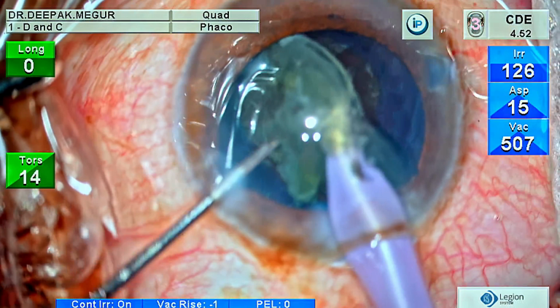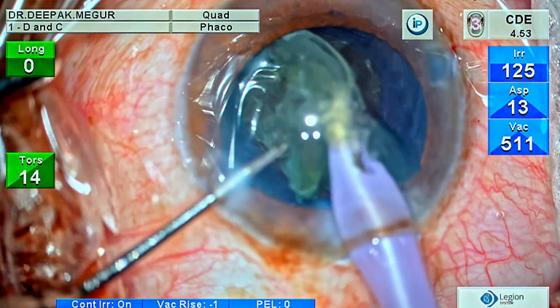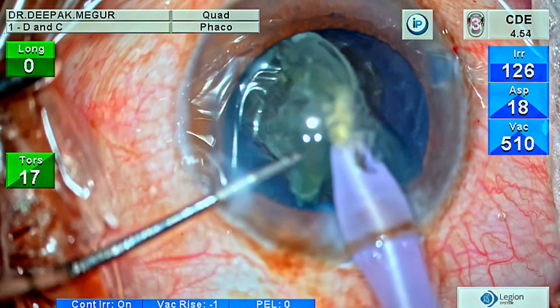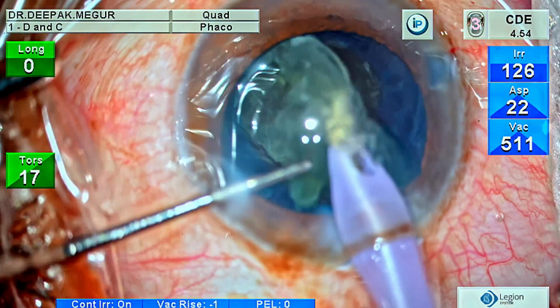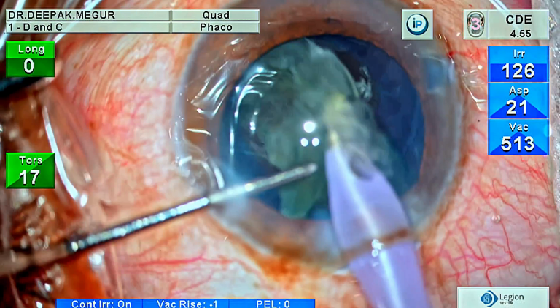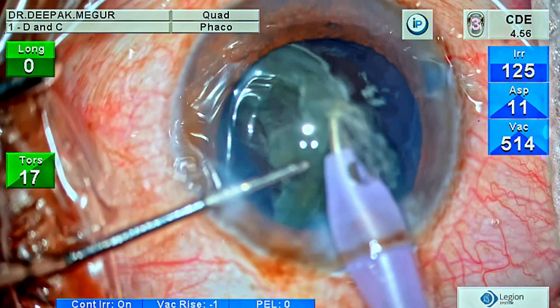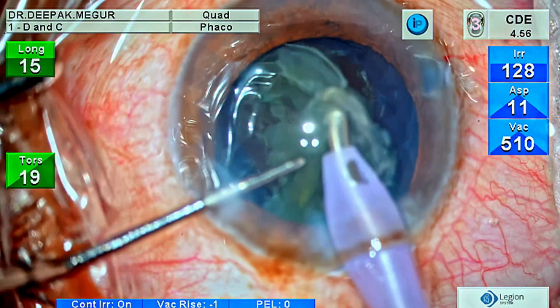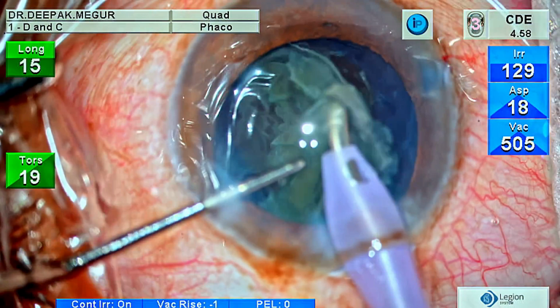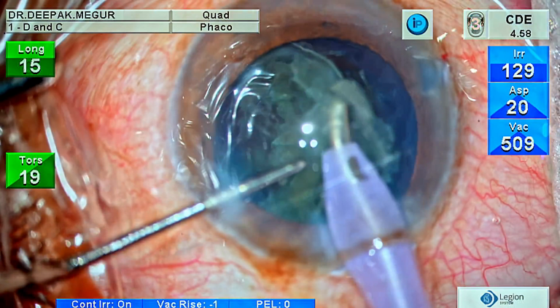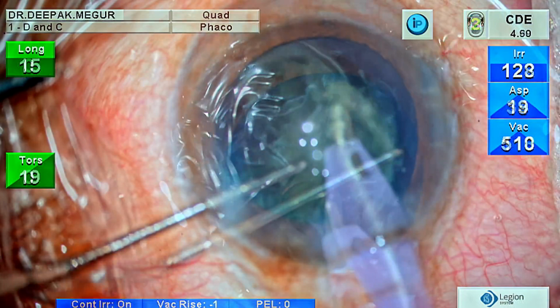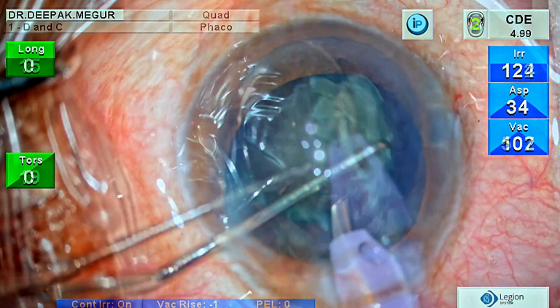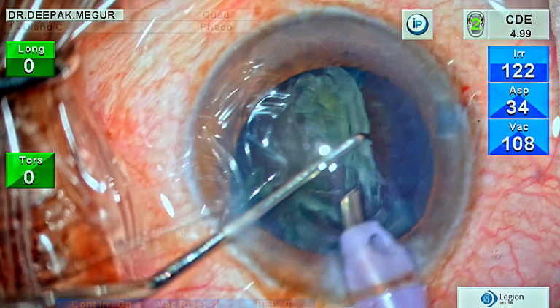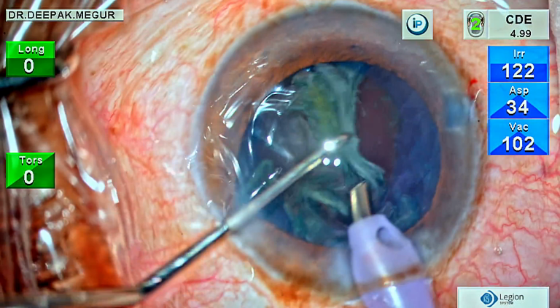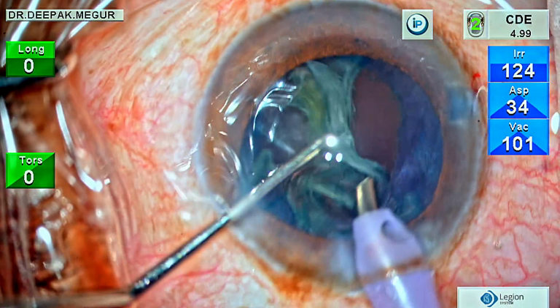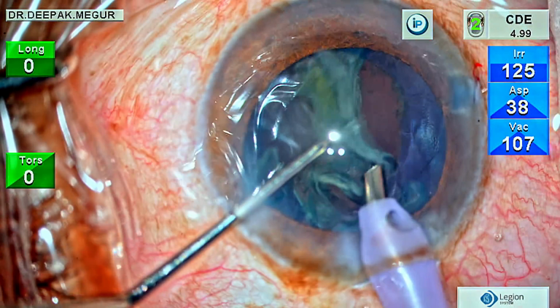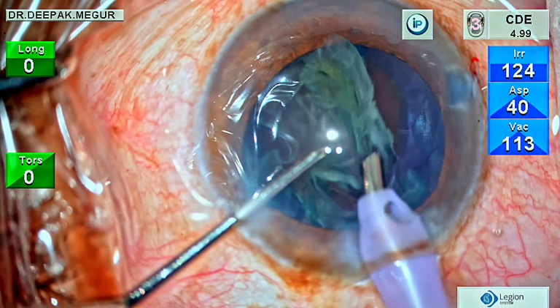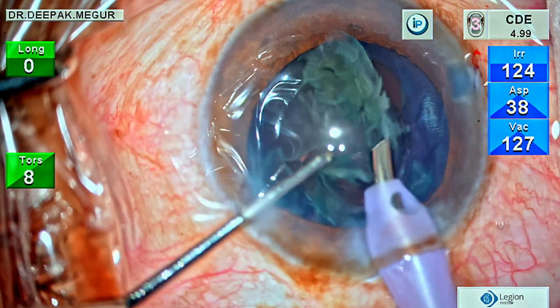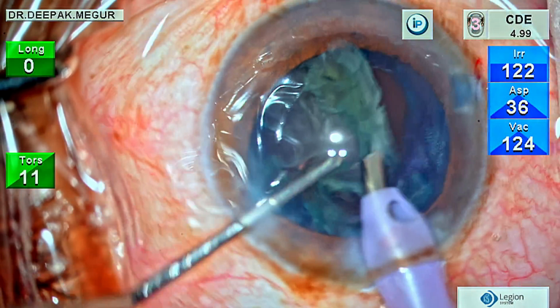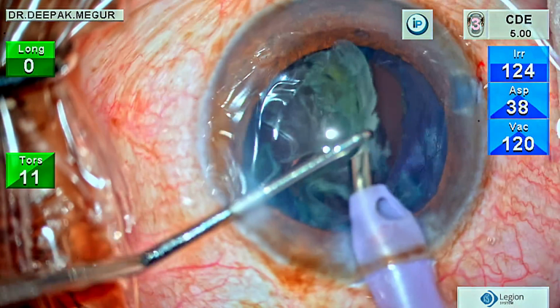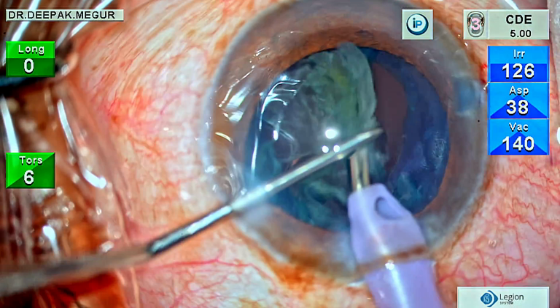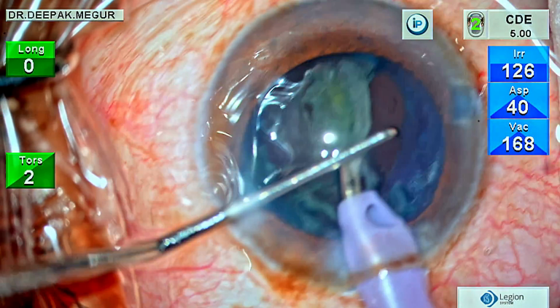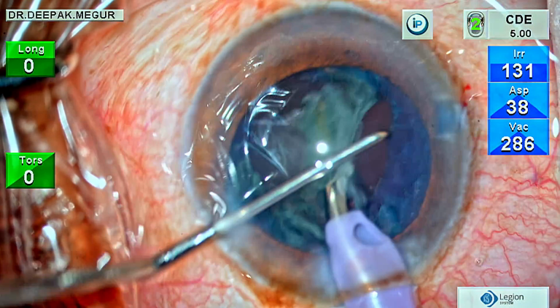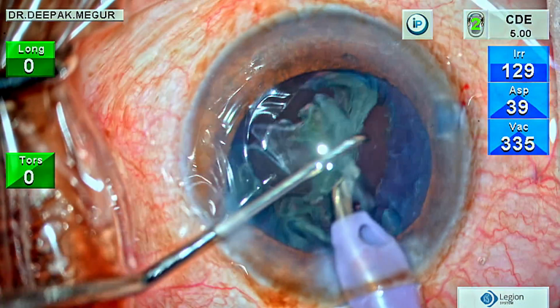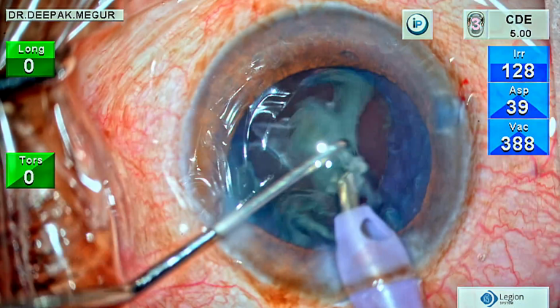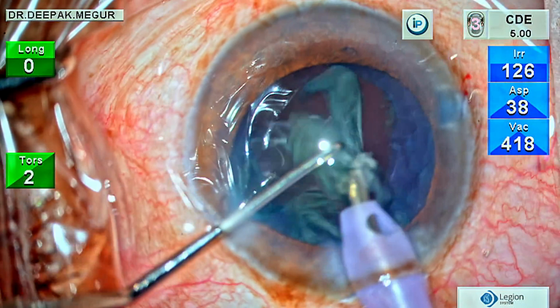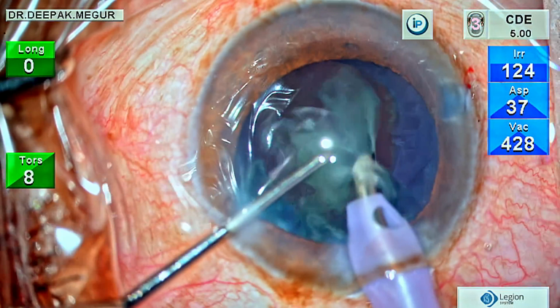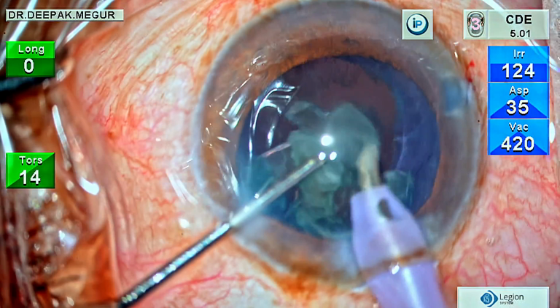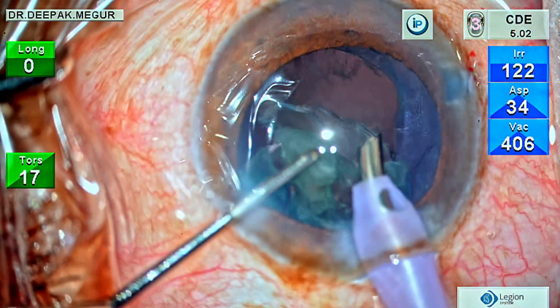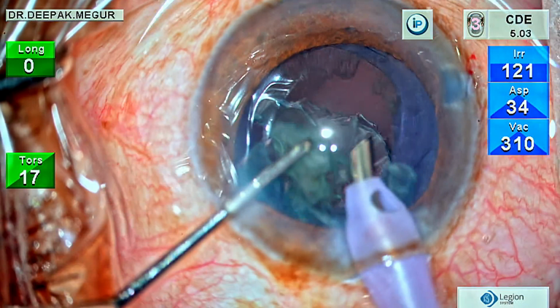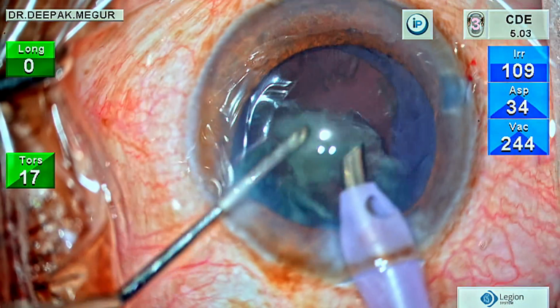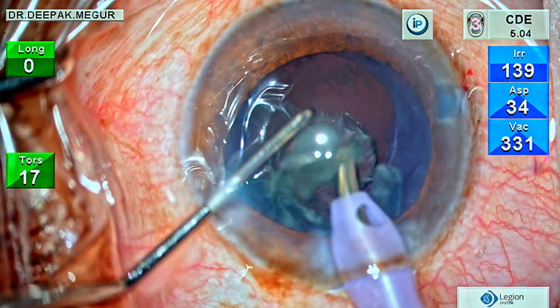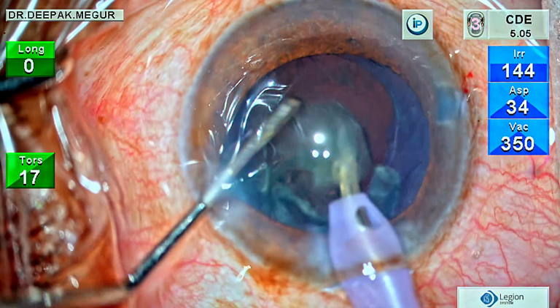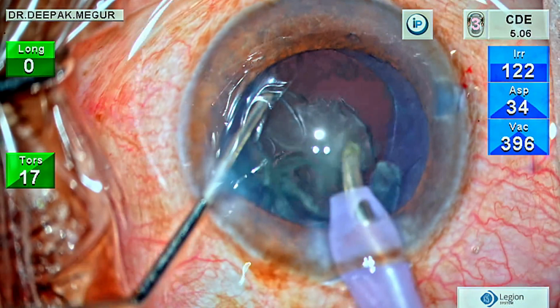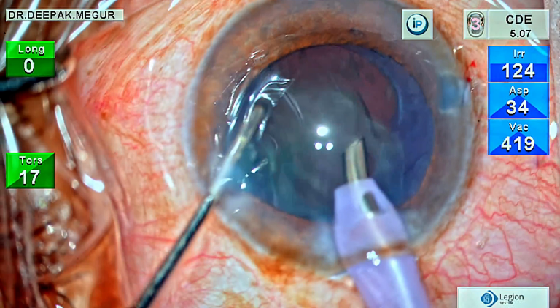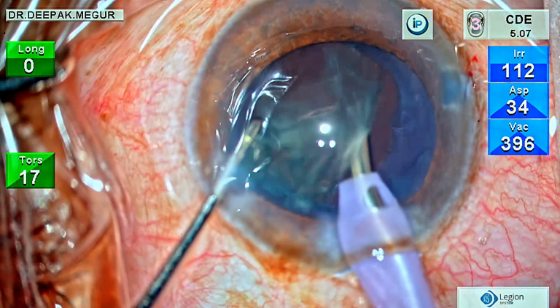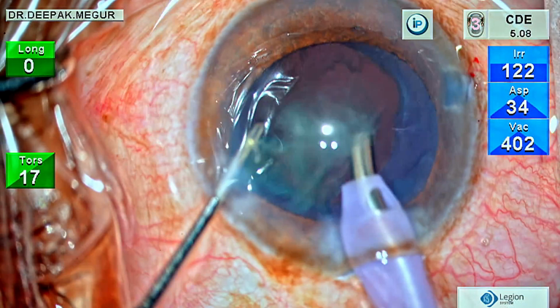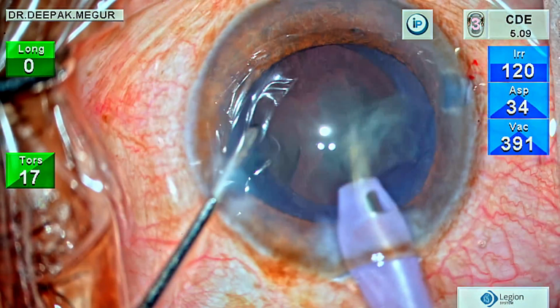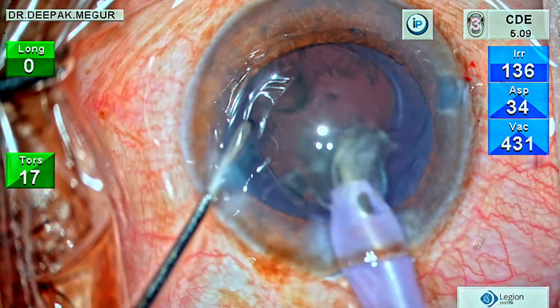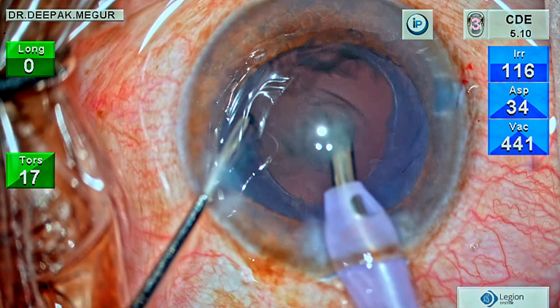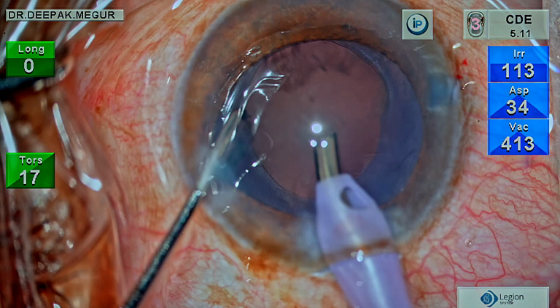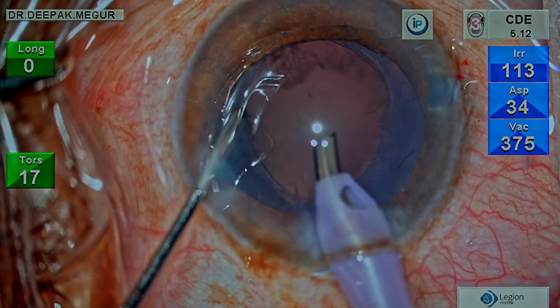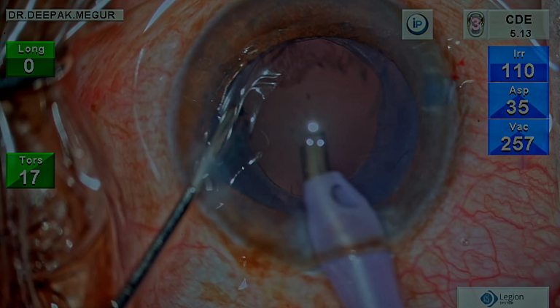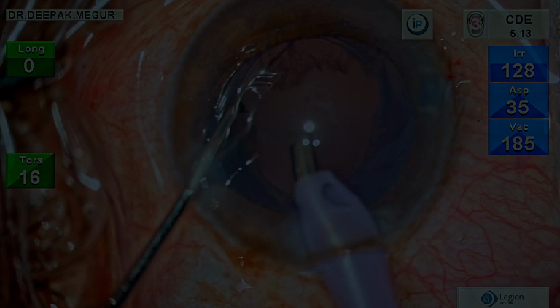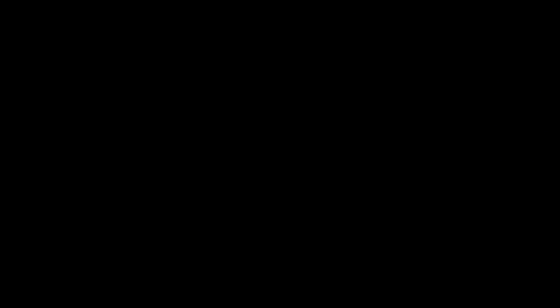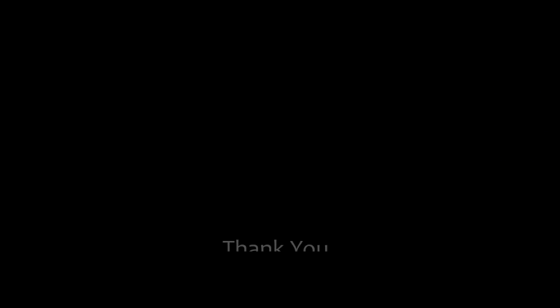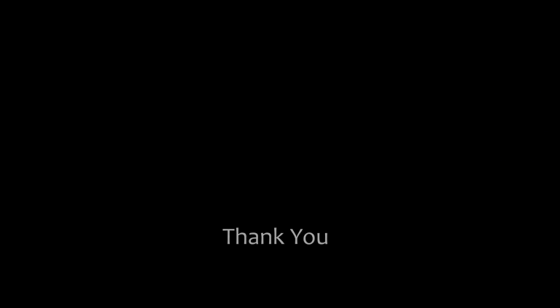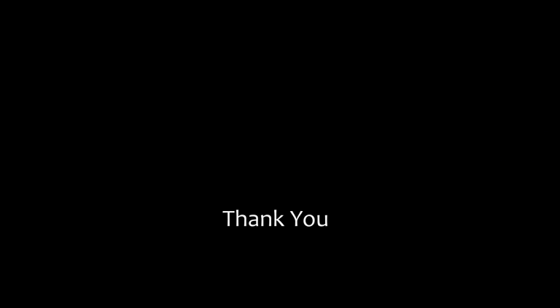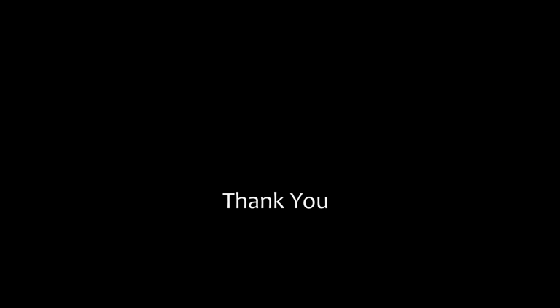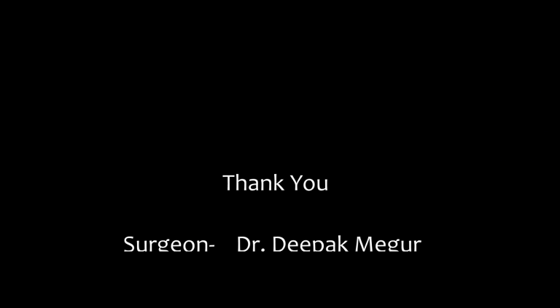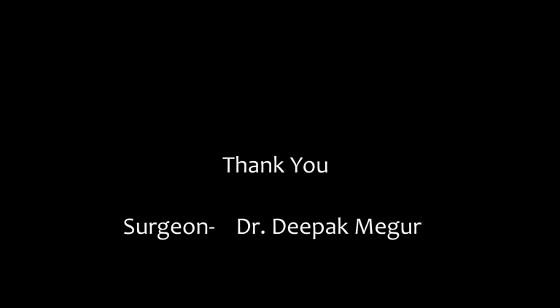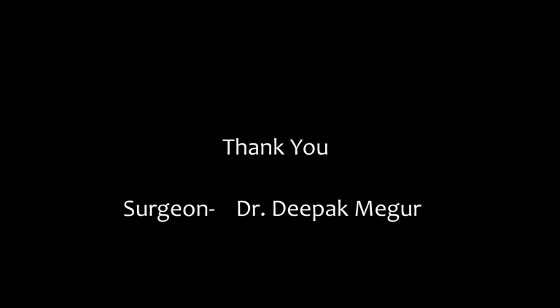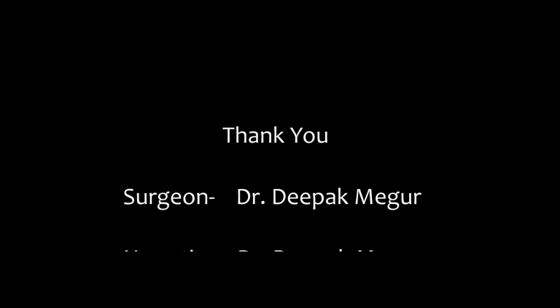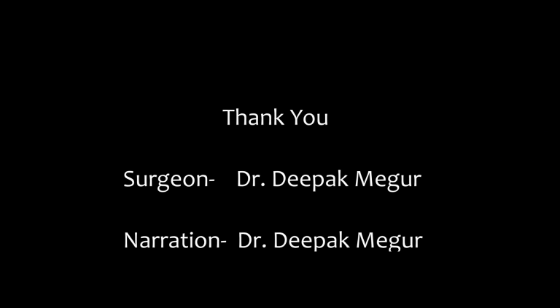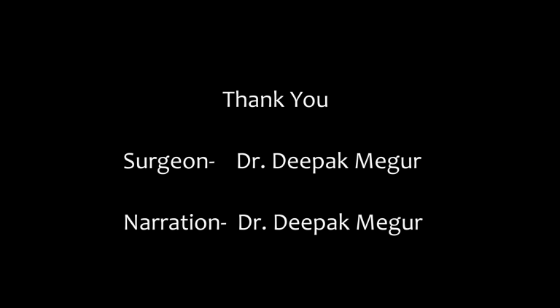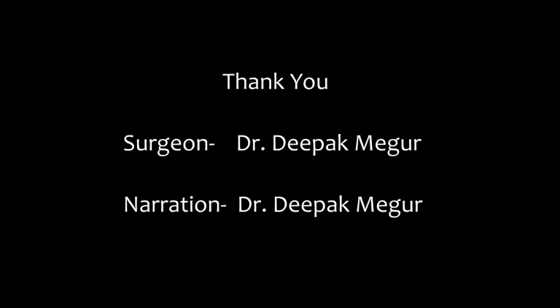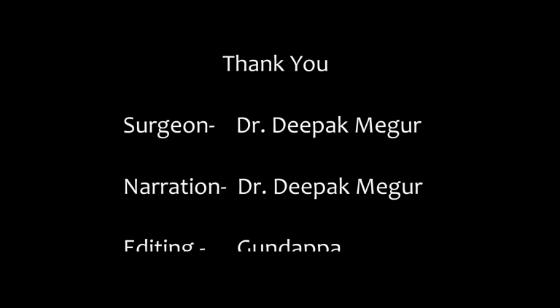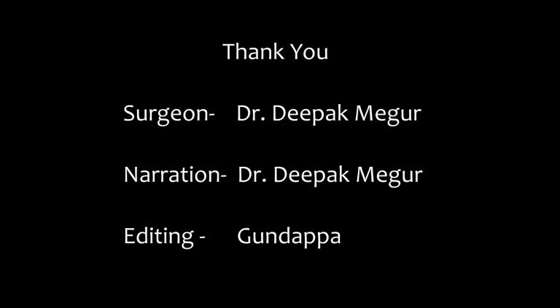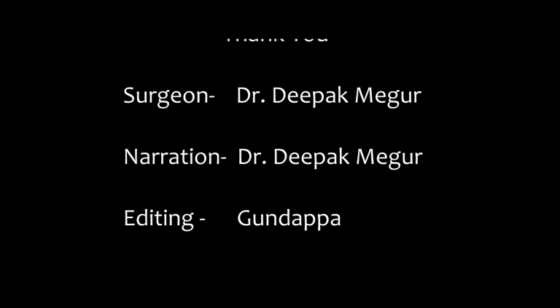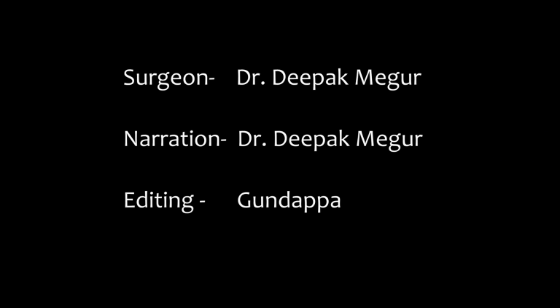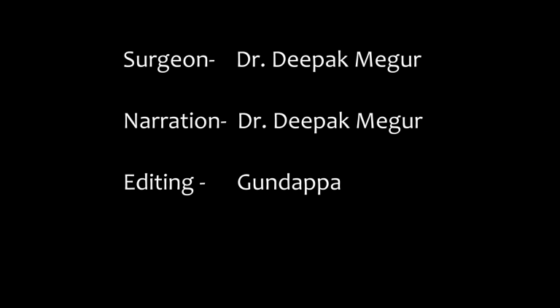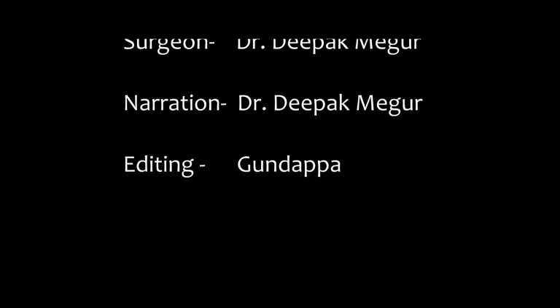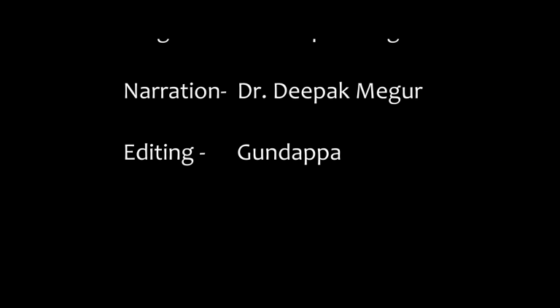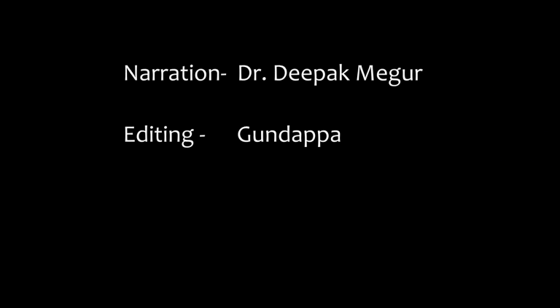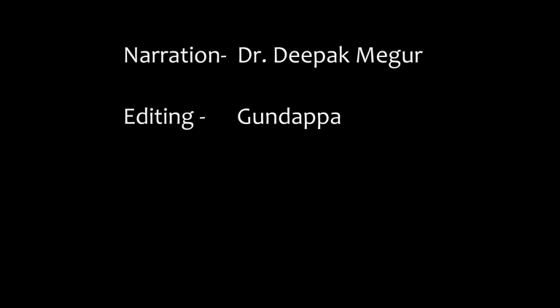This approach will help us deal with tricky situations involving soft cataracts. Thank you for watching and I hope you found this helpful.